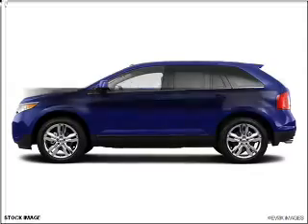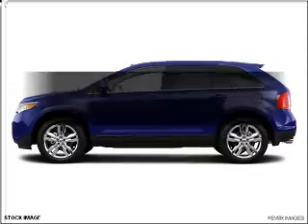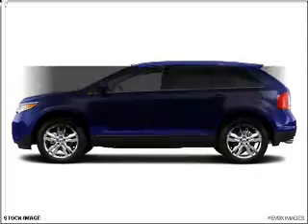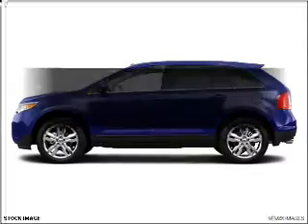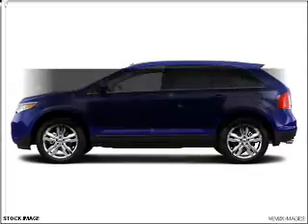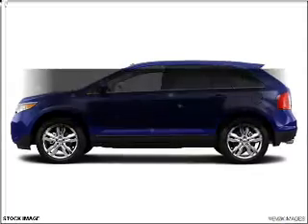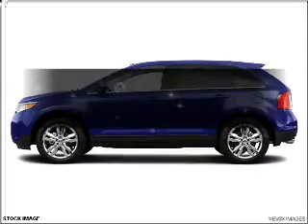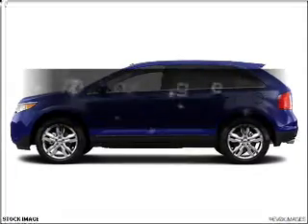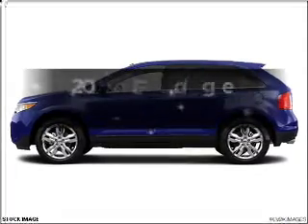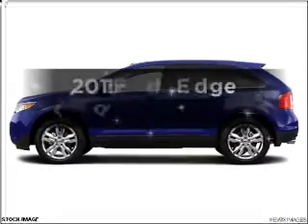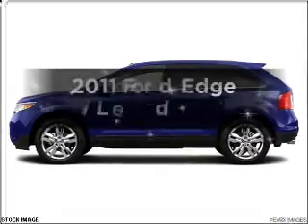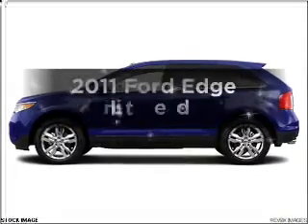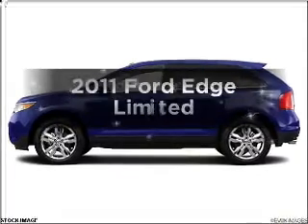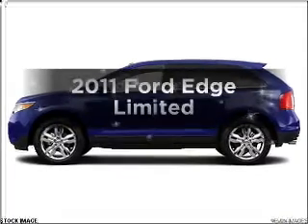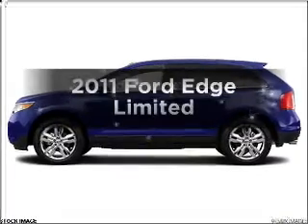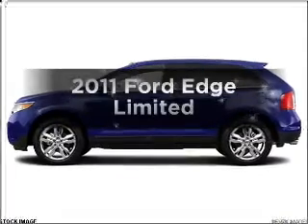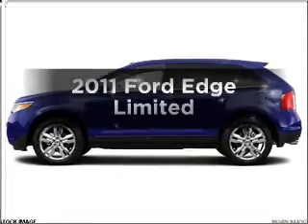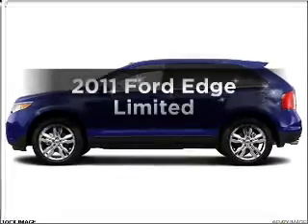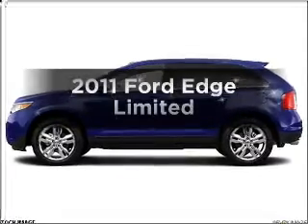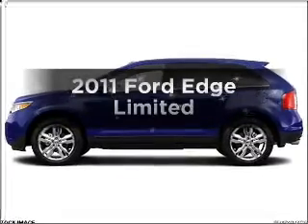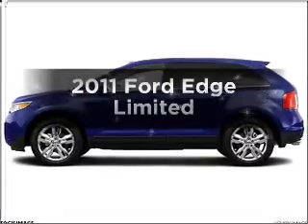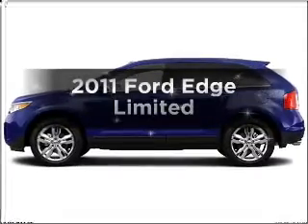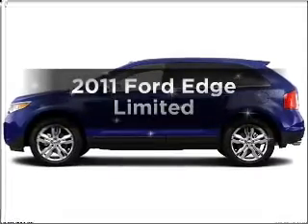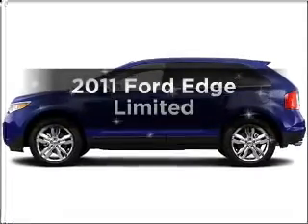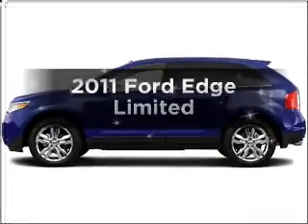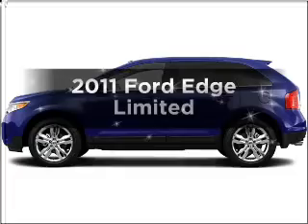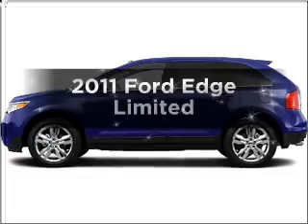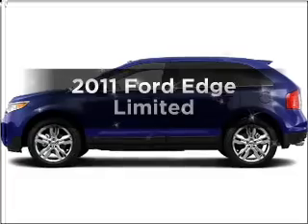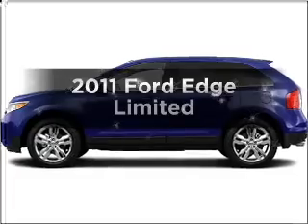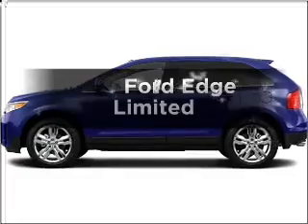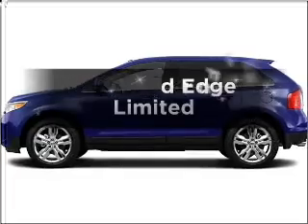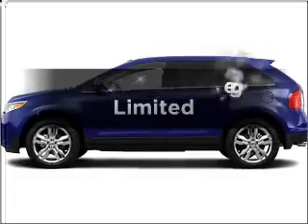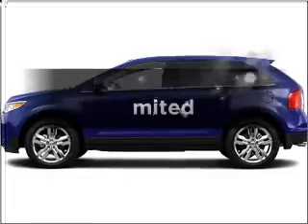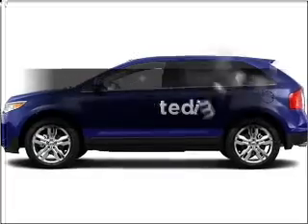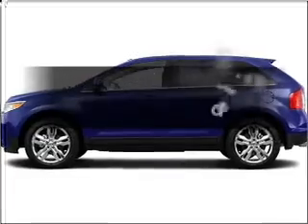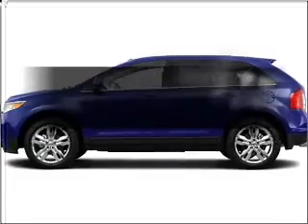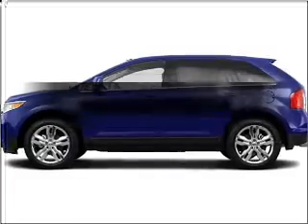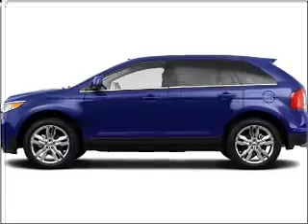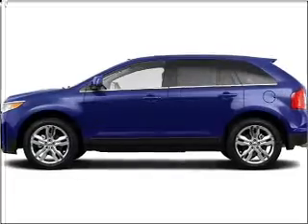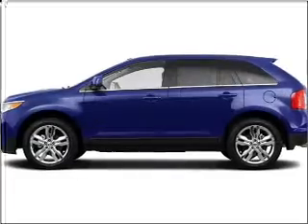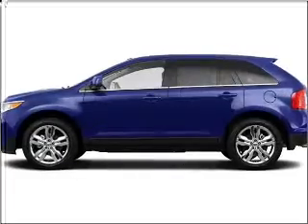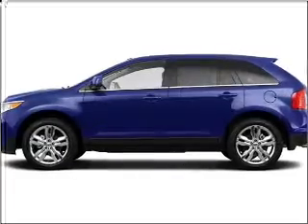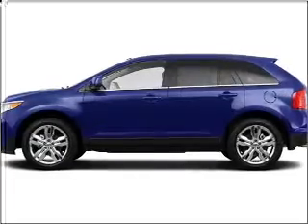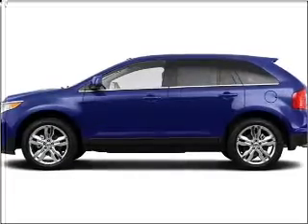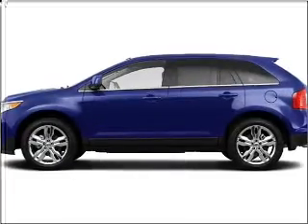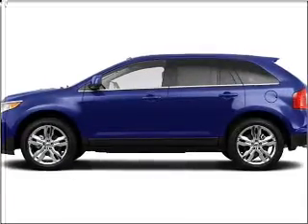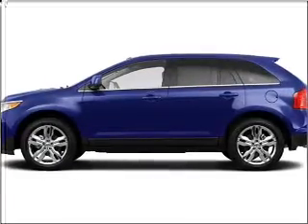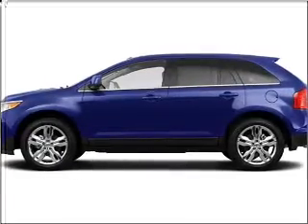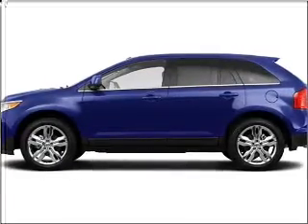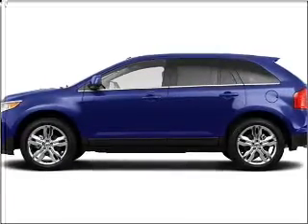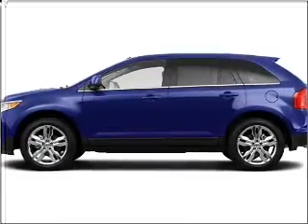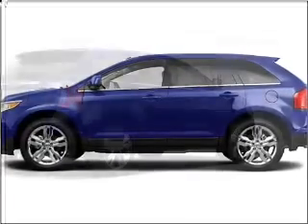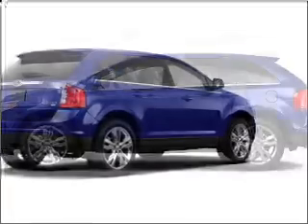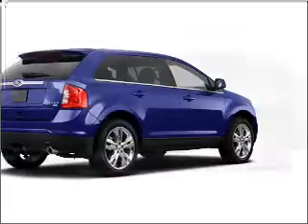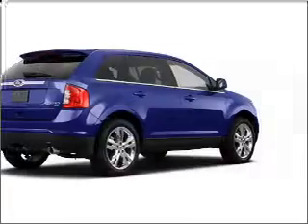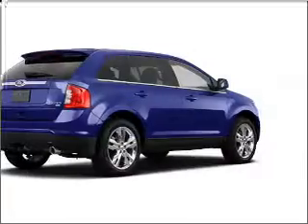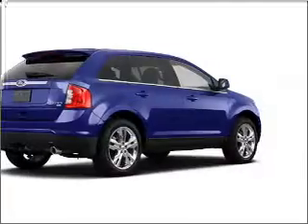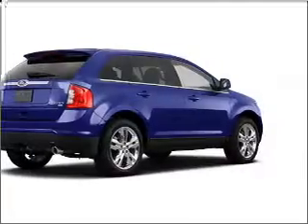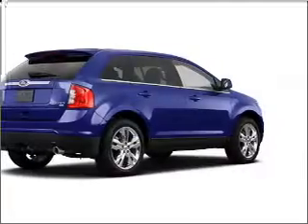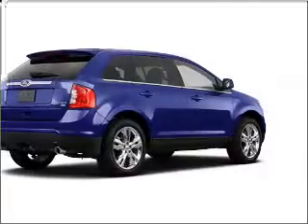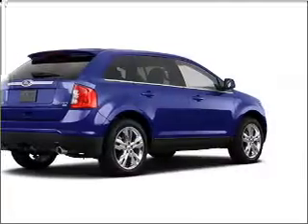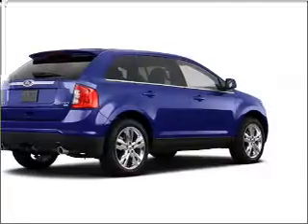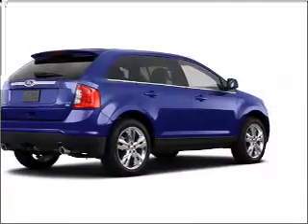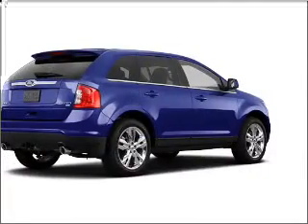Check out this 2011 Ford Edge. Travel the roads in style and comfort in this great vehicle.